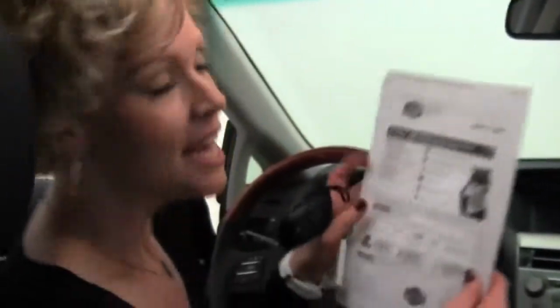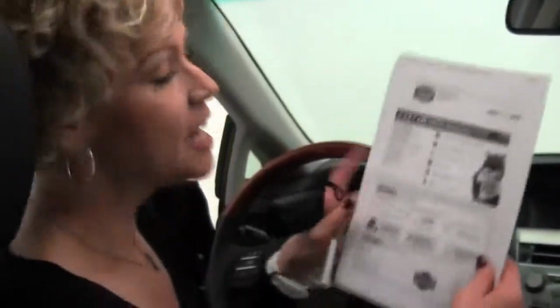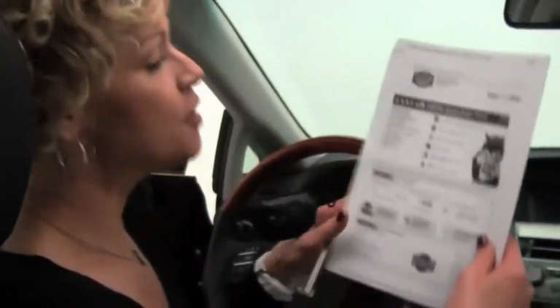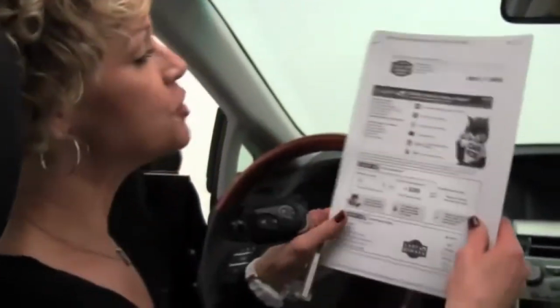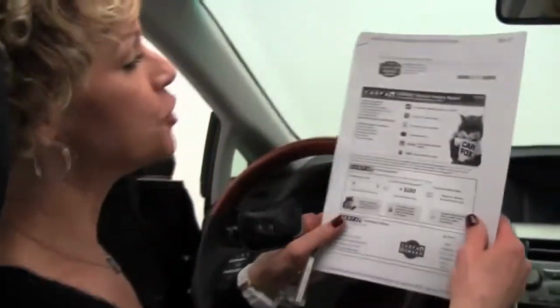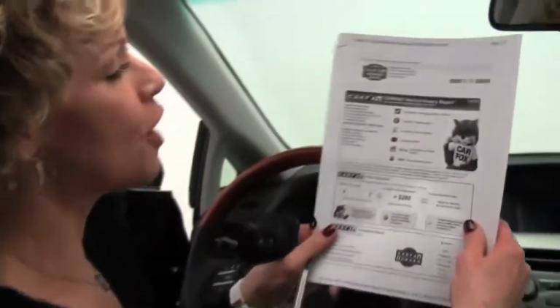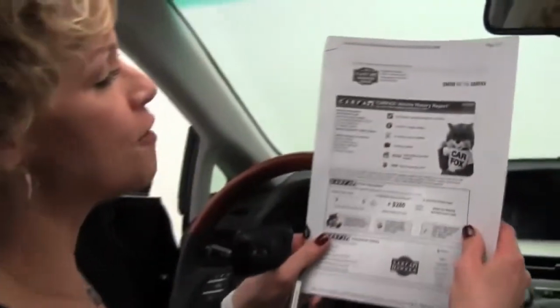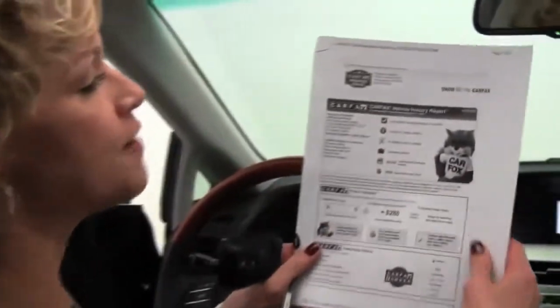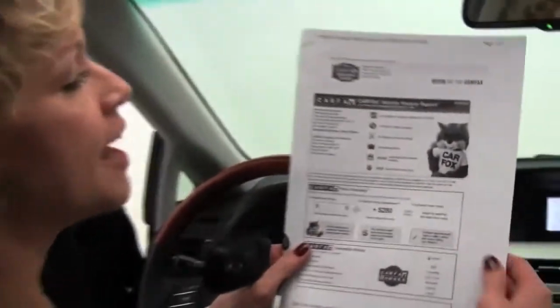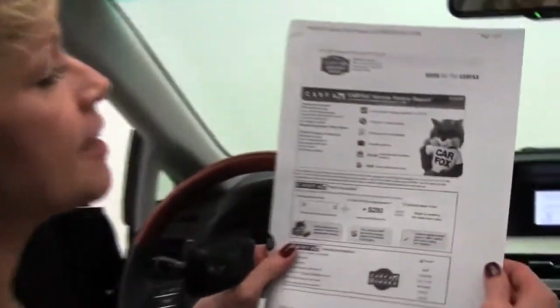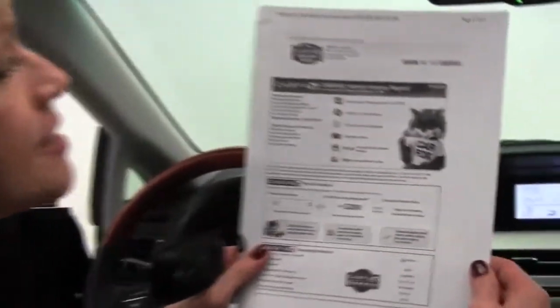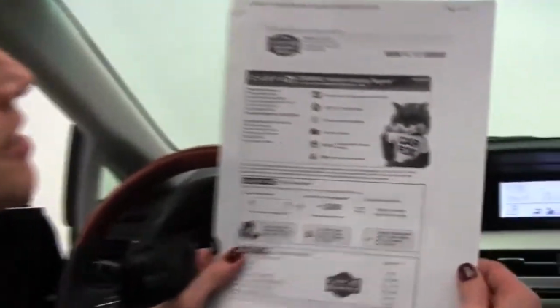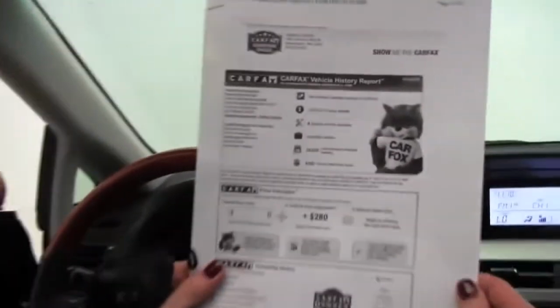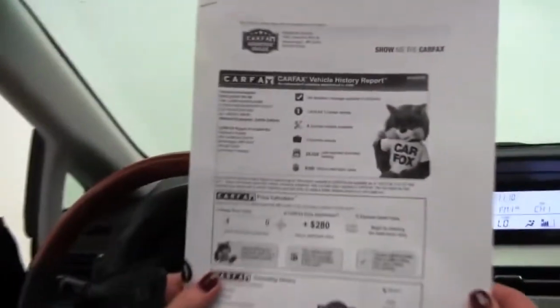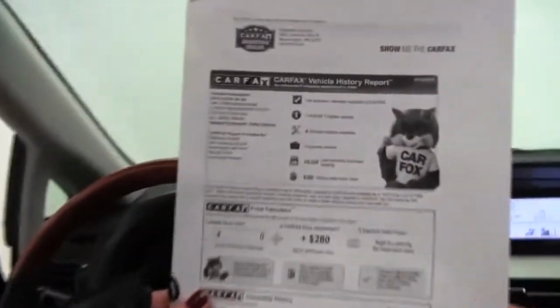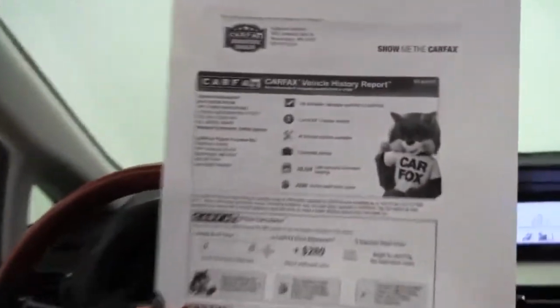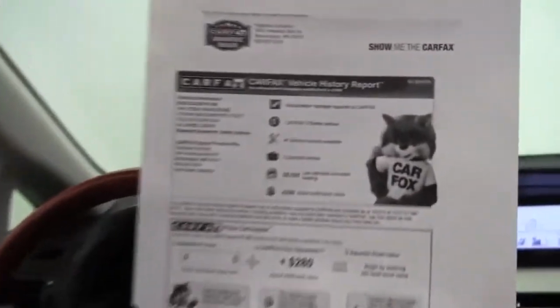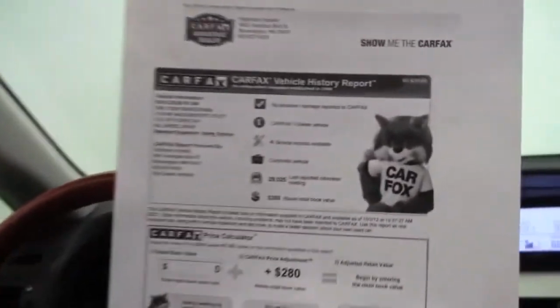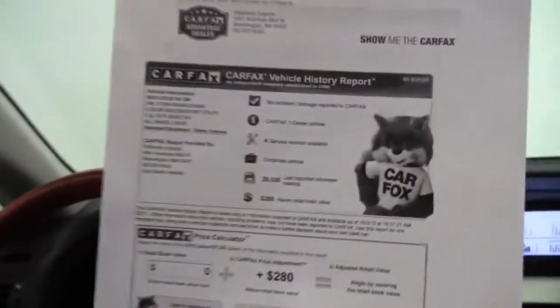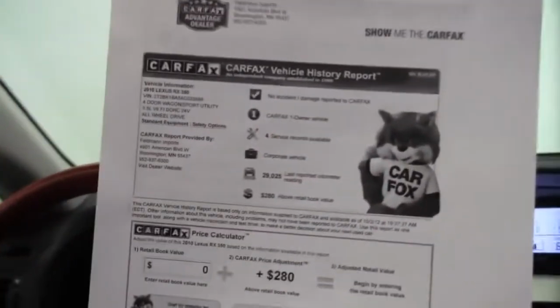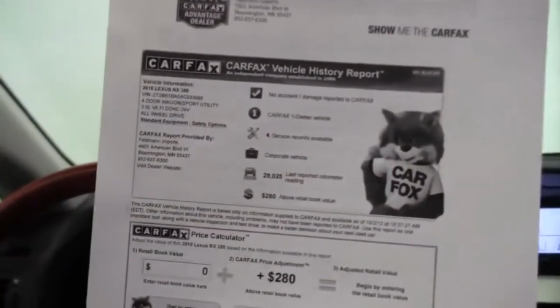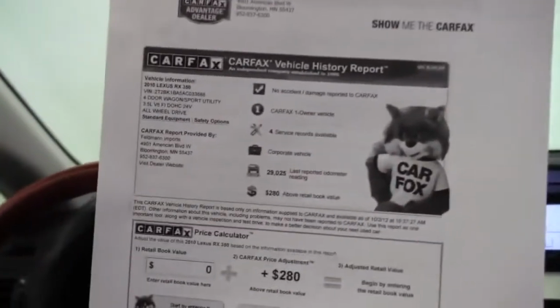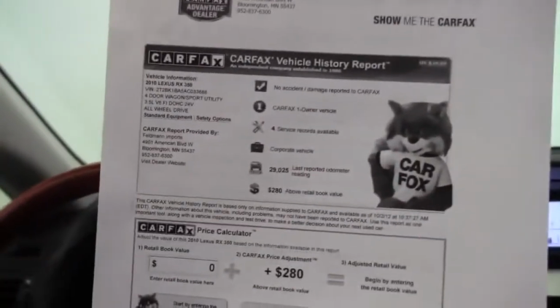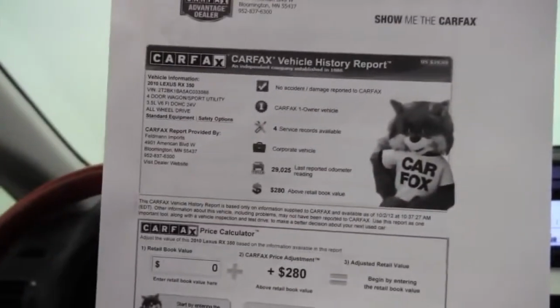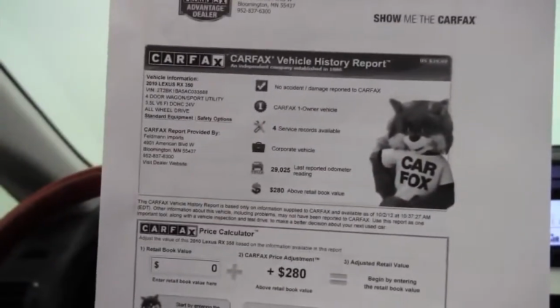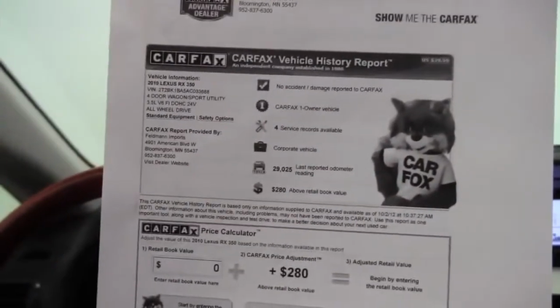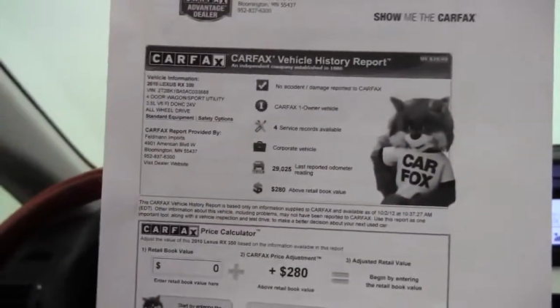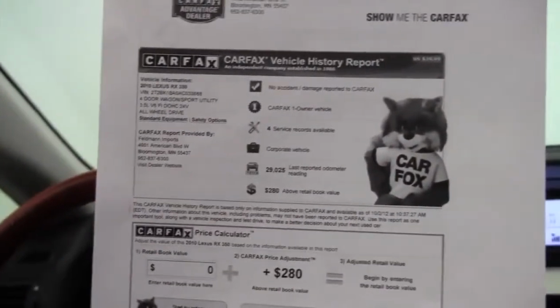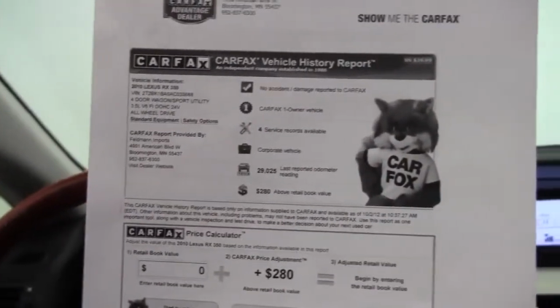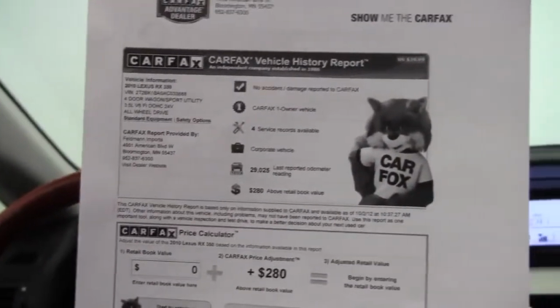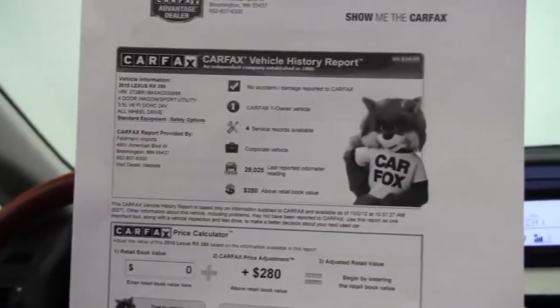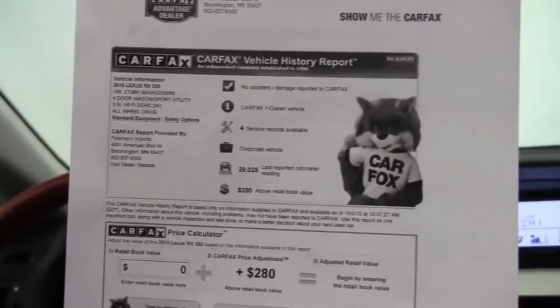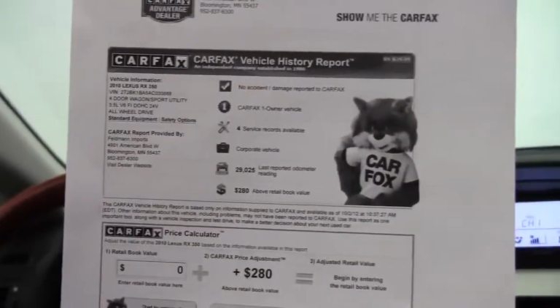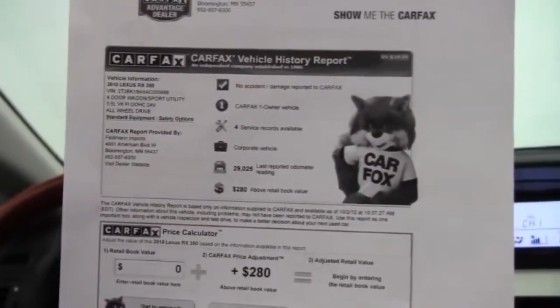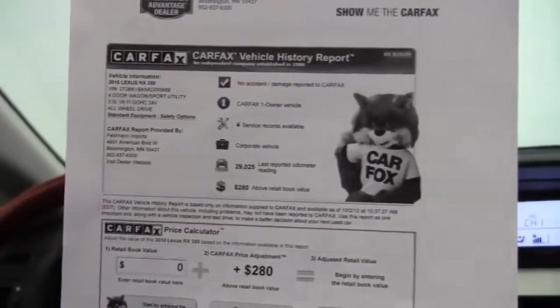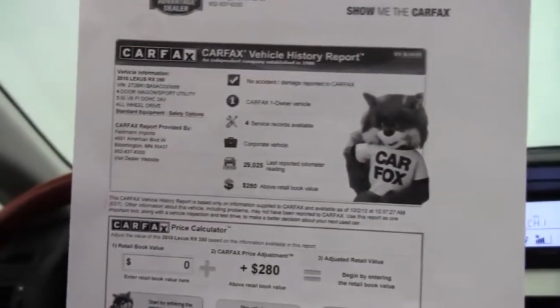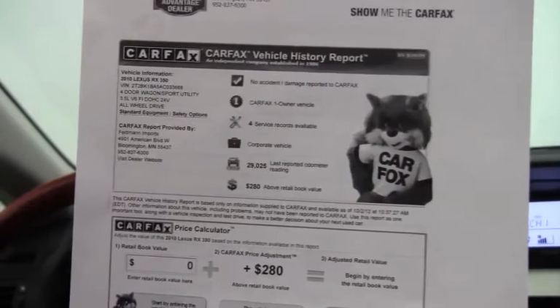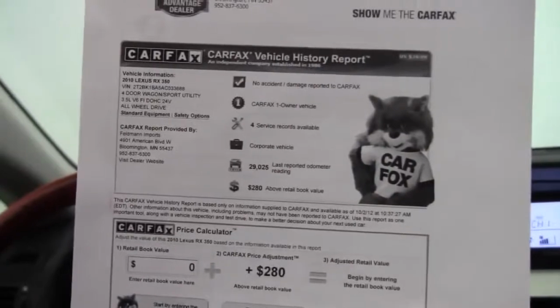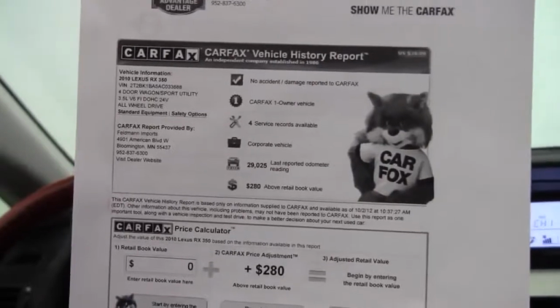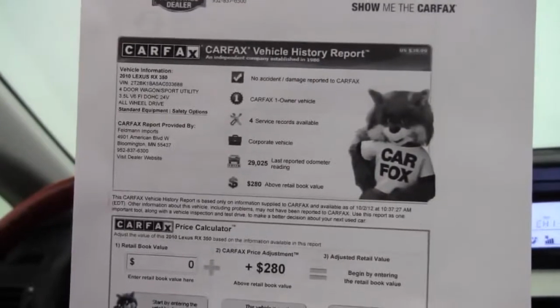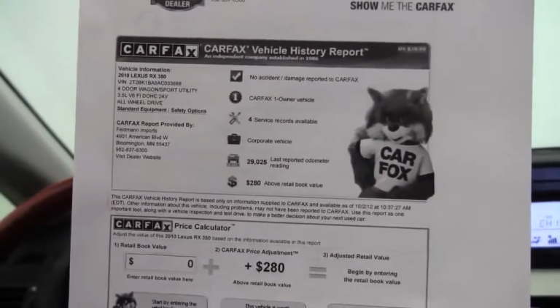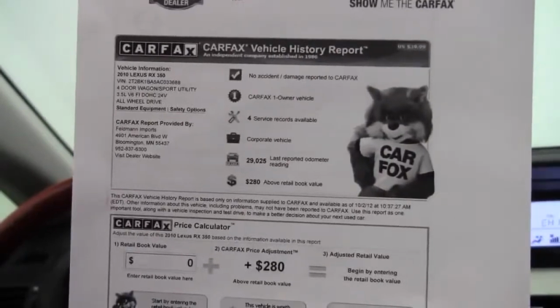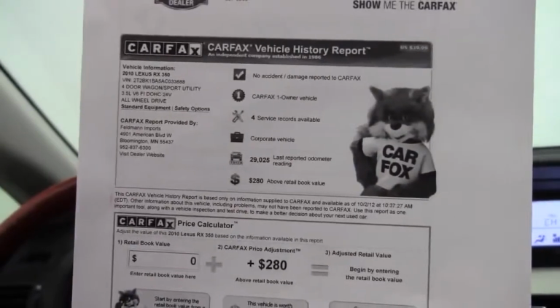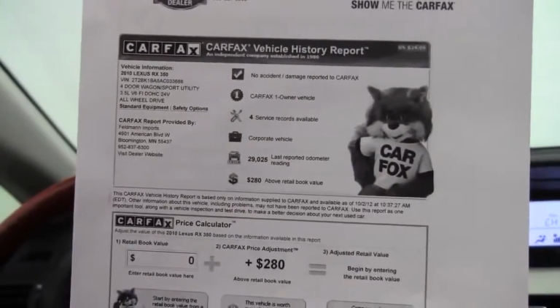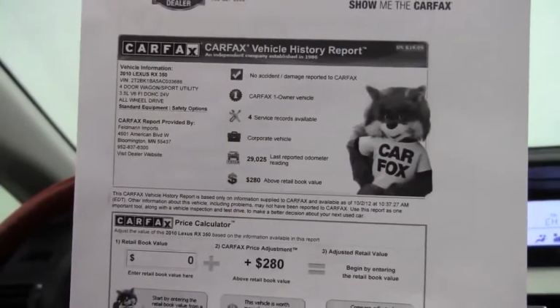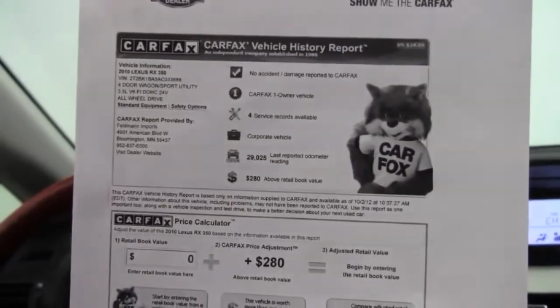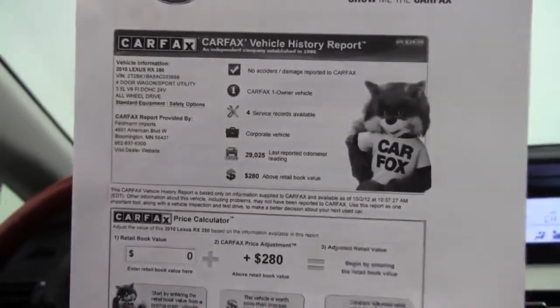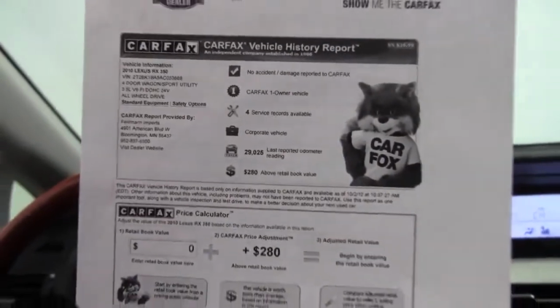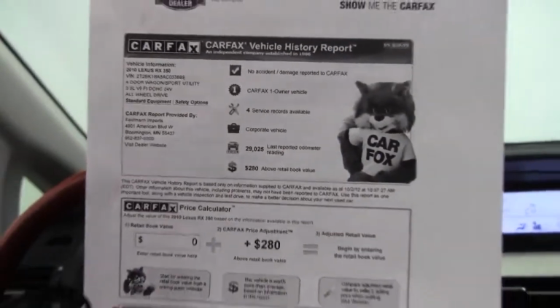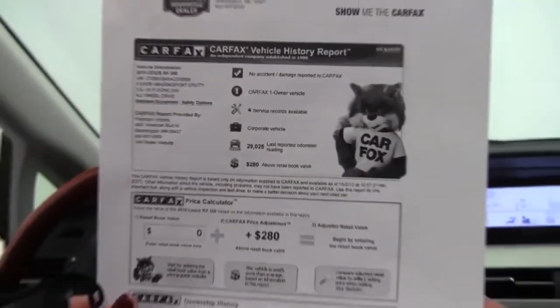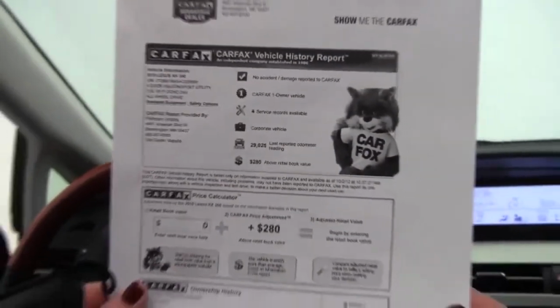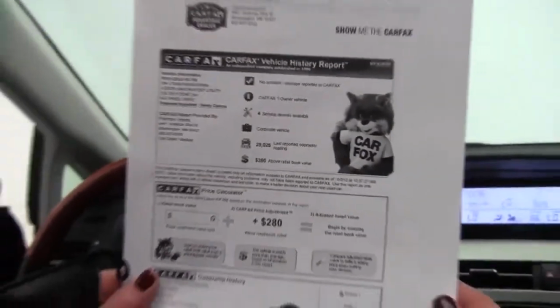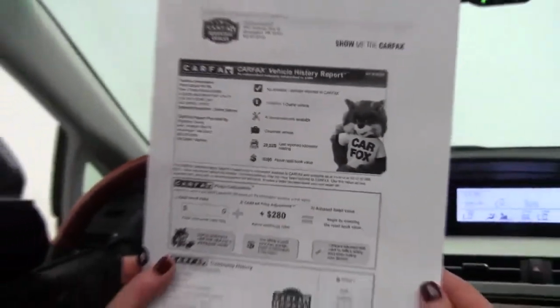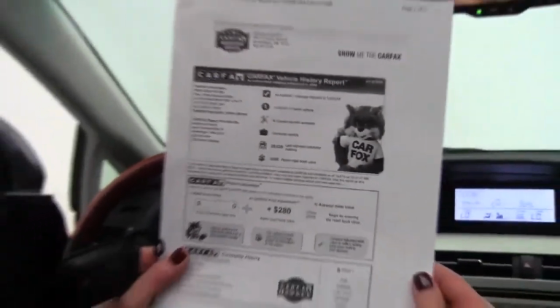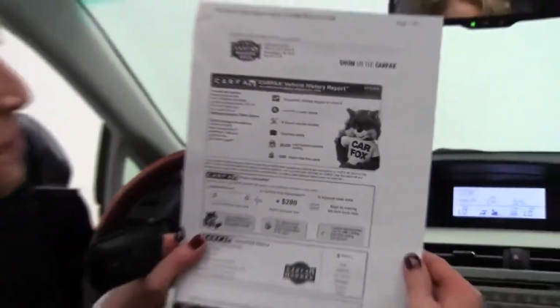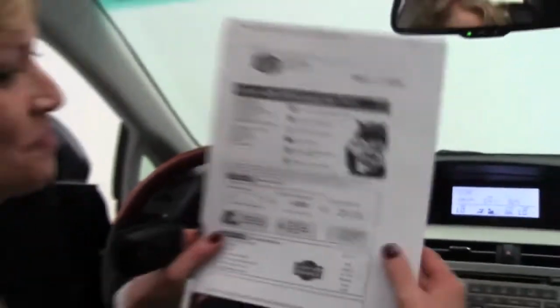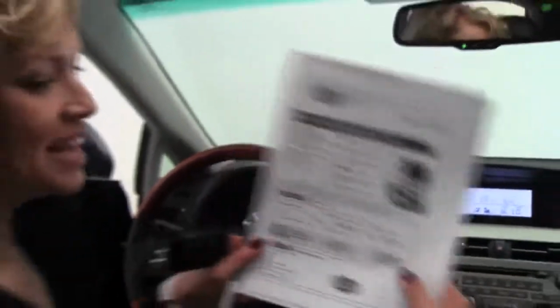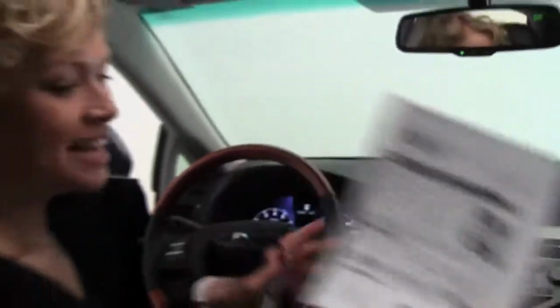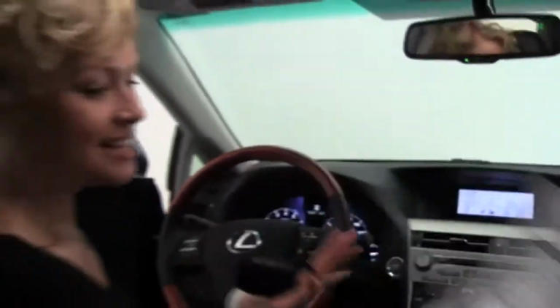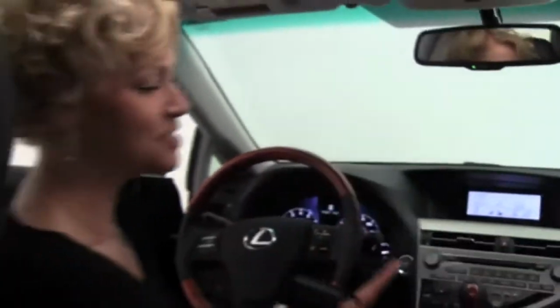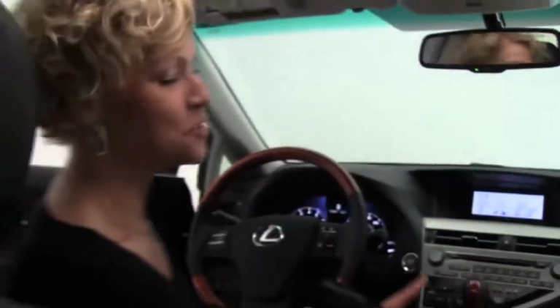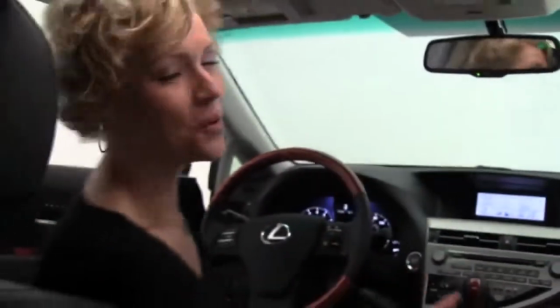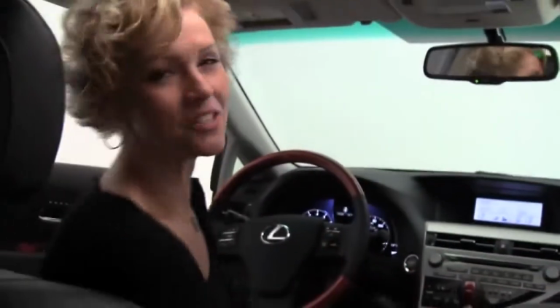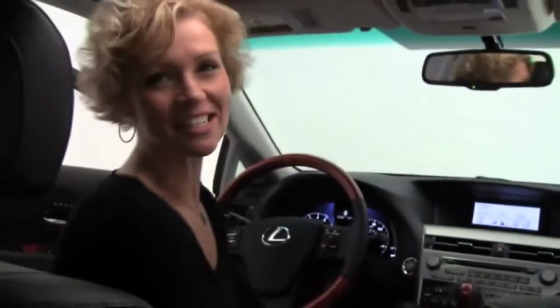Here's your Carfax. No accidents or damage, one owner on the vehicle, and service records are indeed available. This is gorgeous.